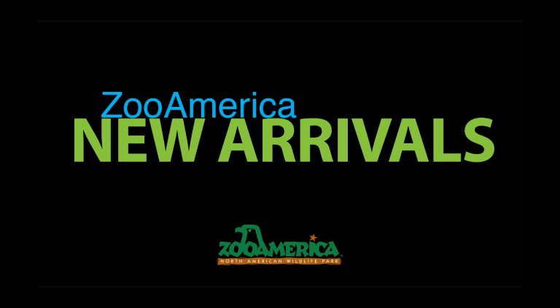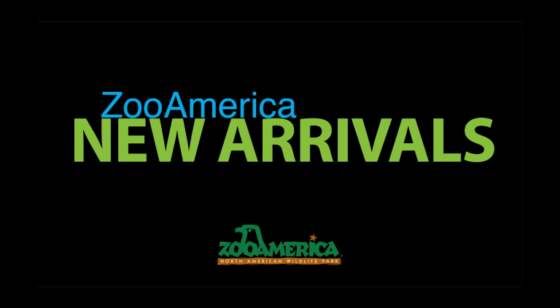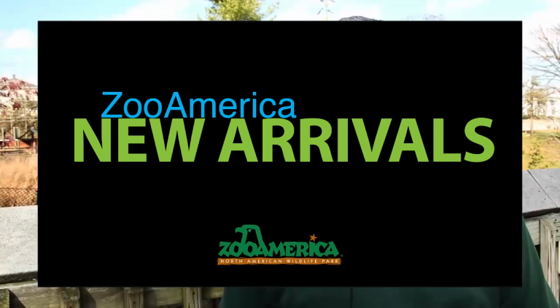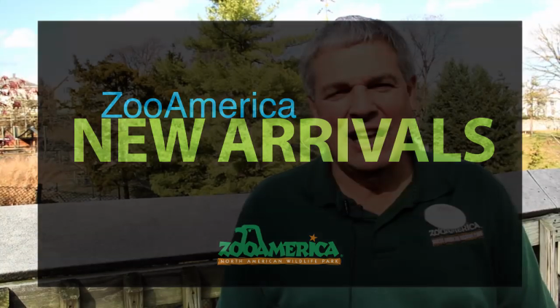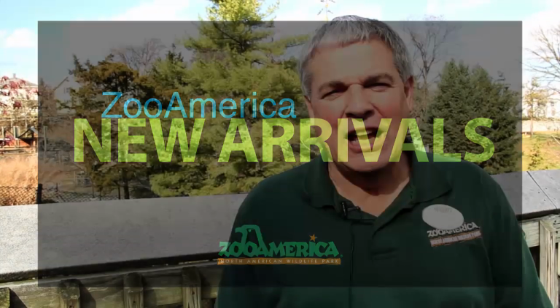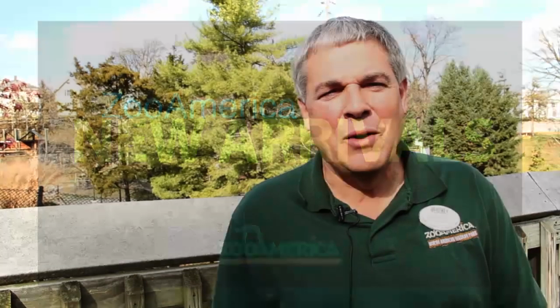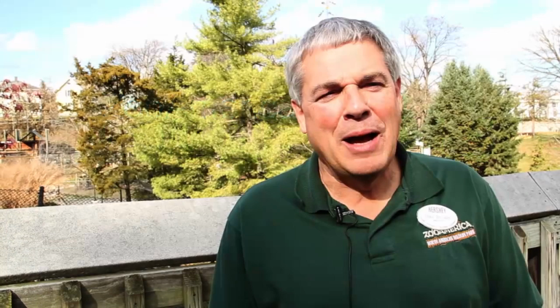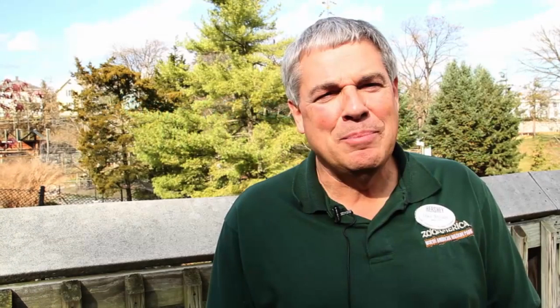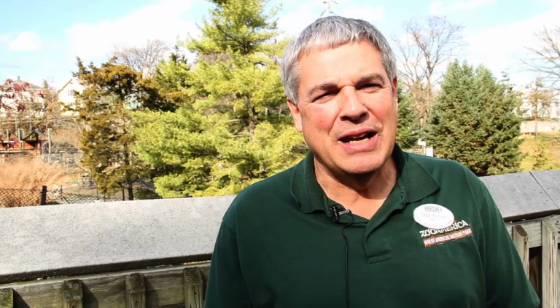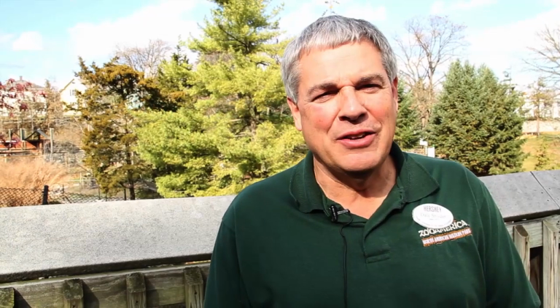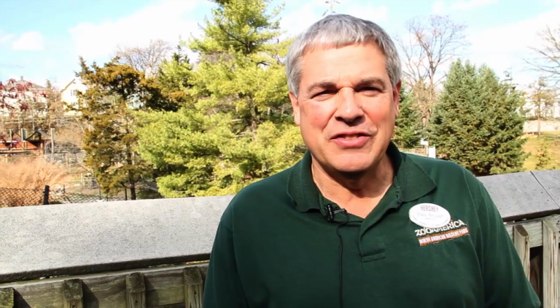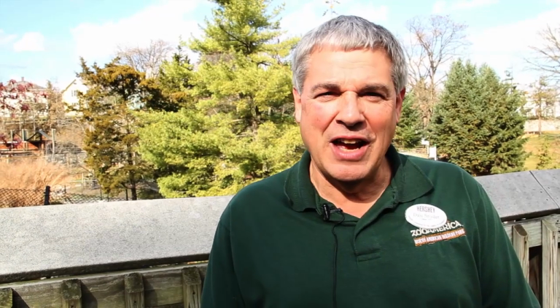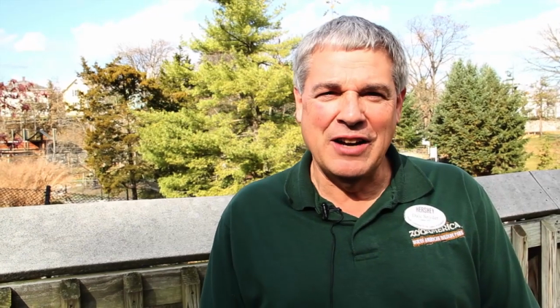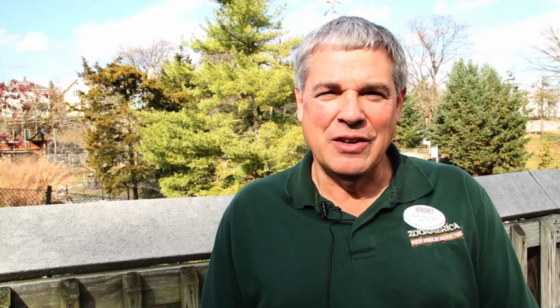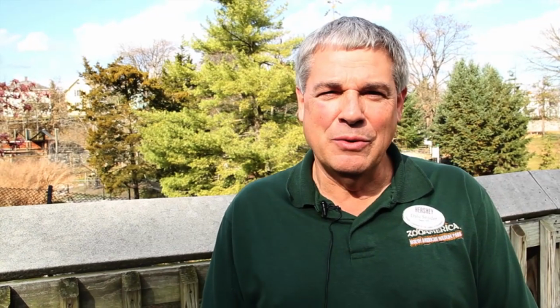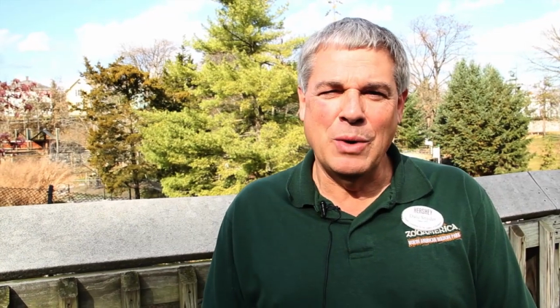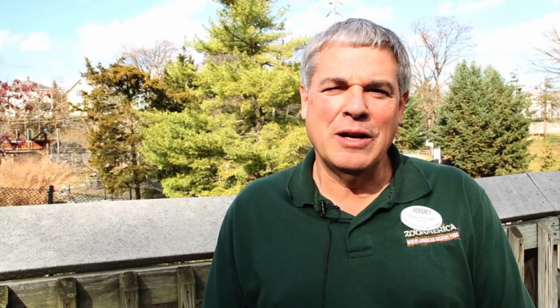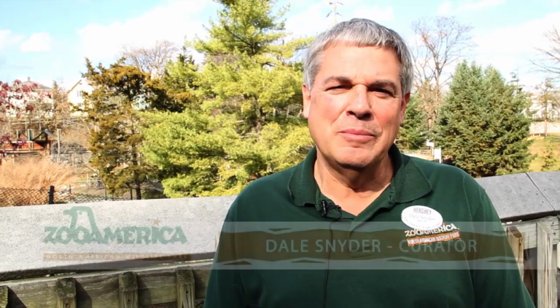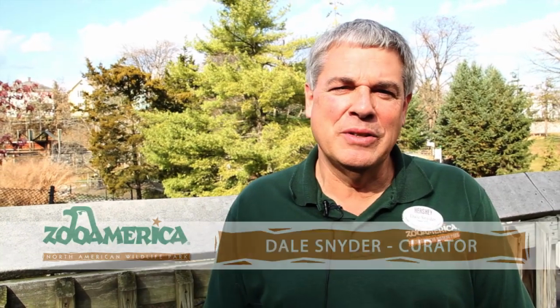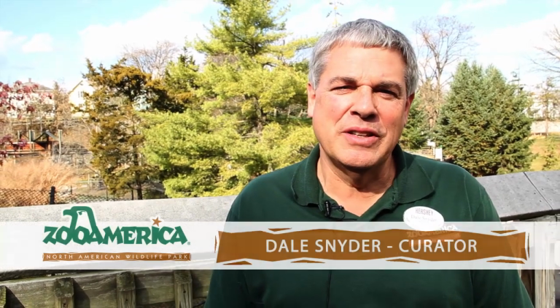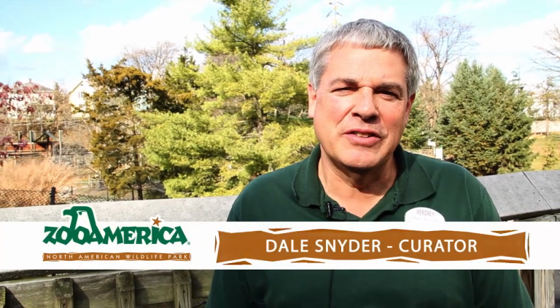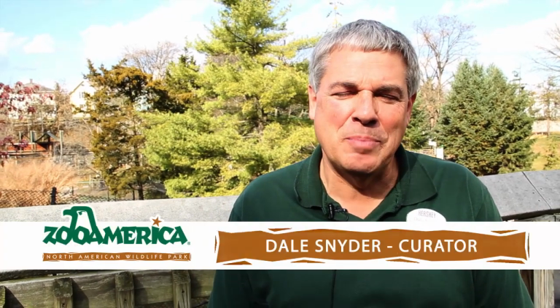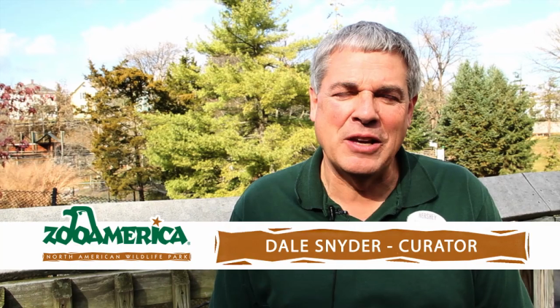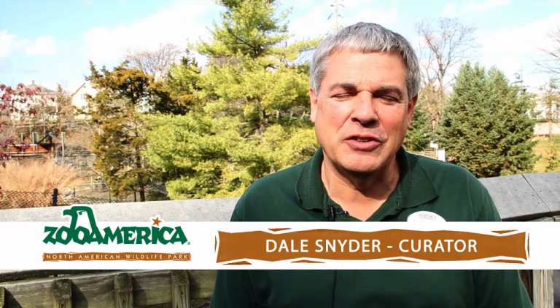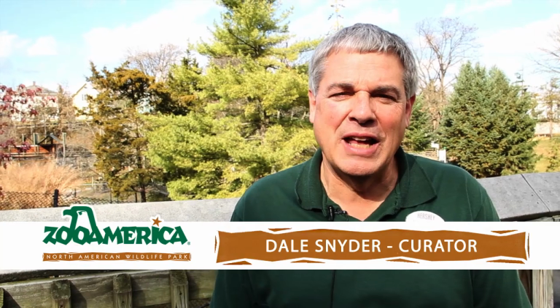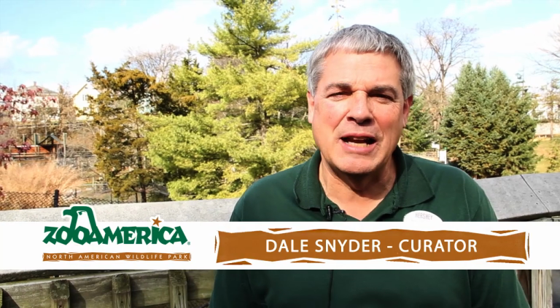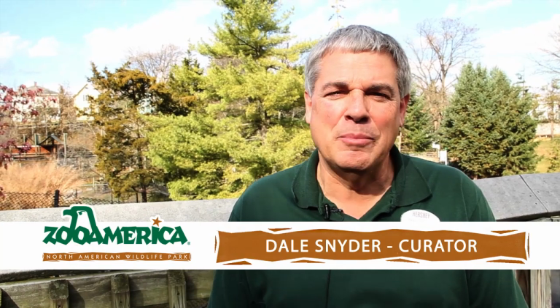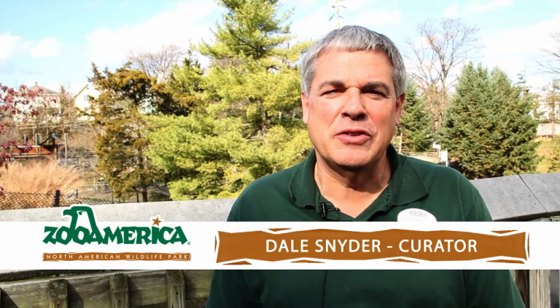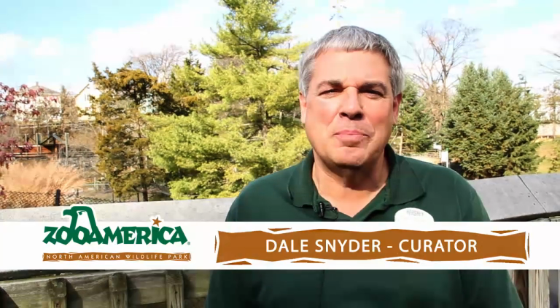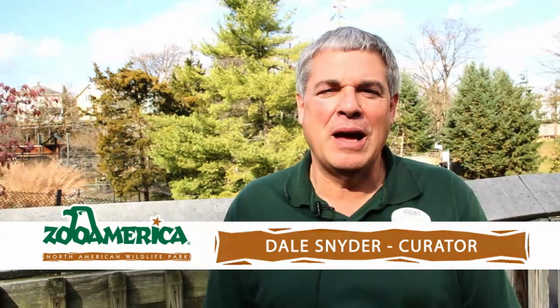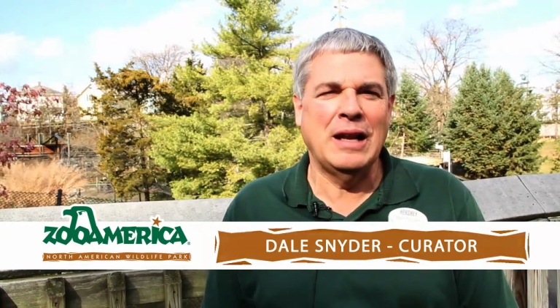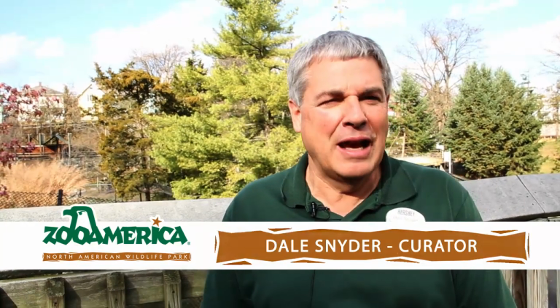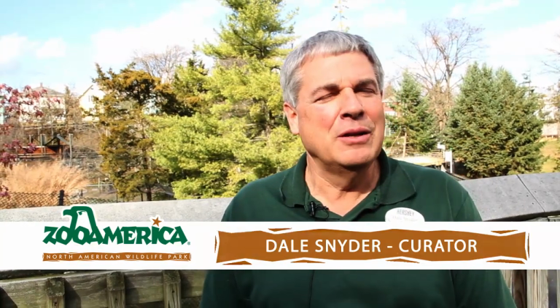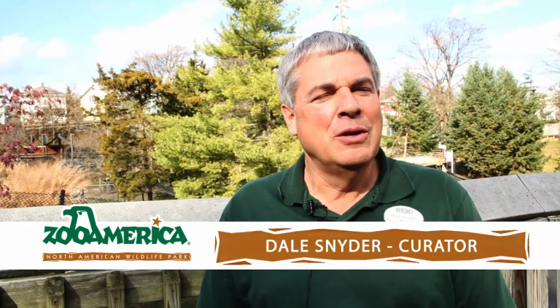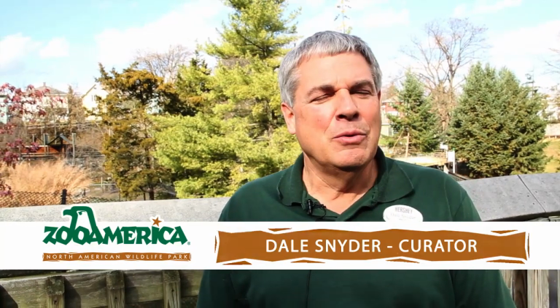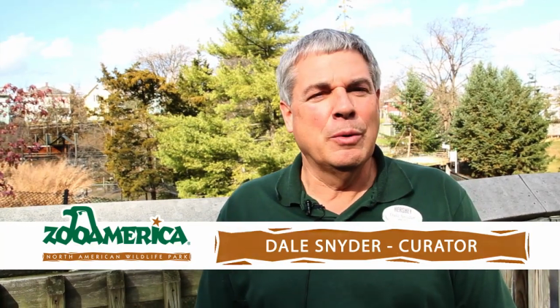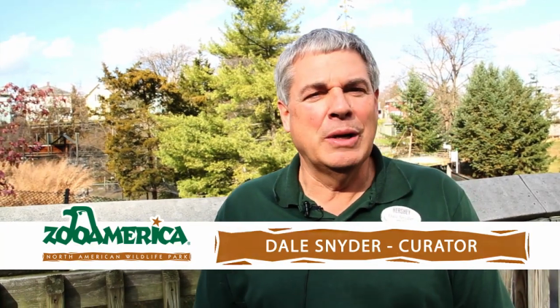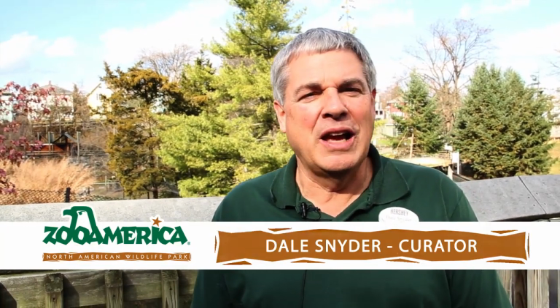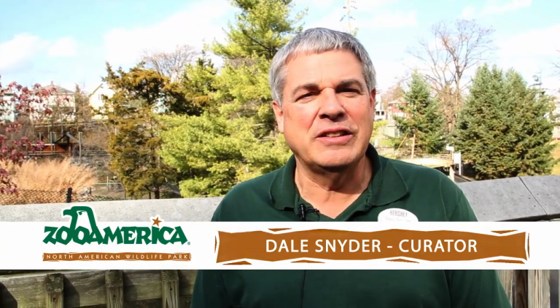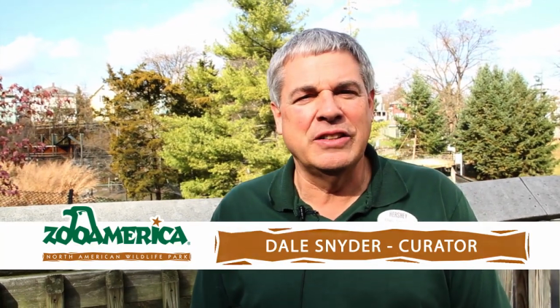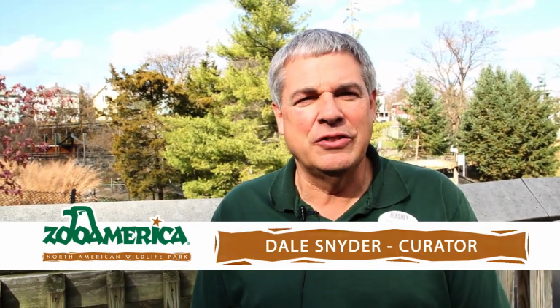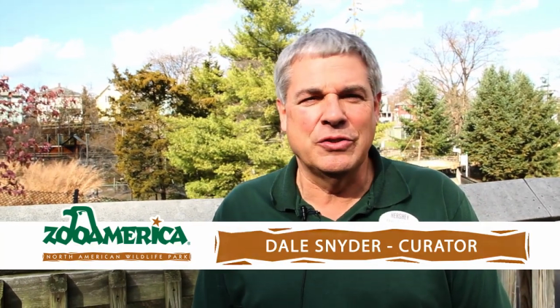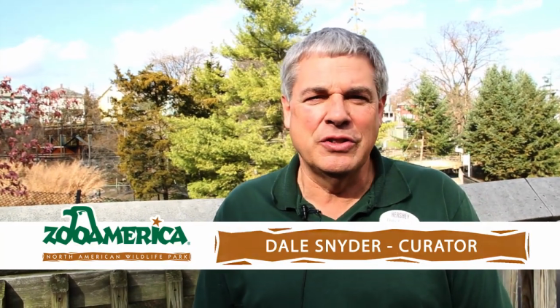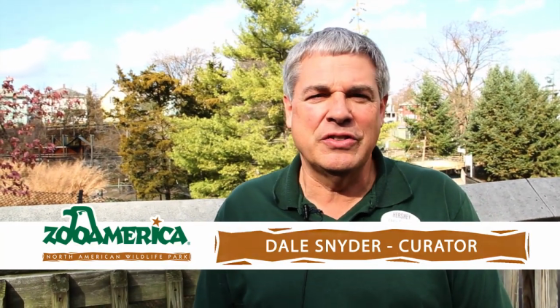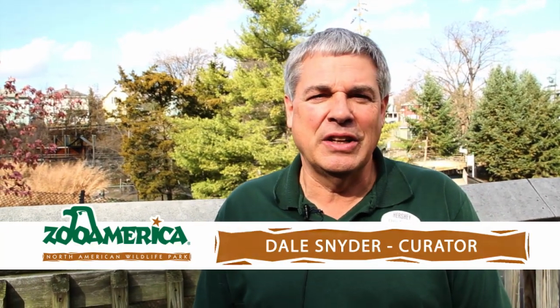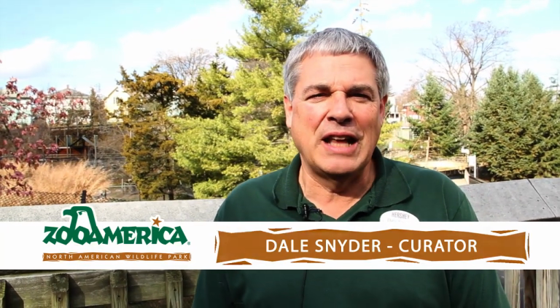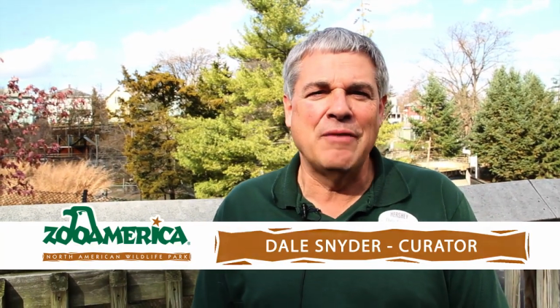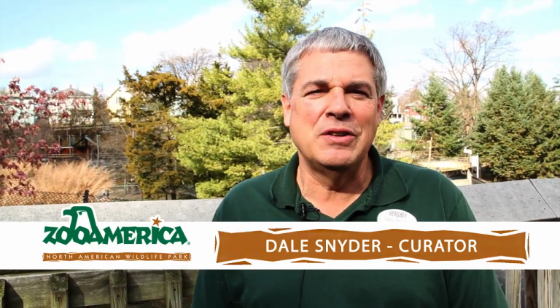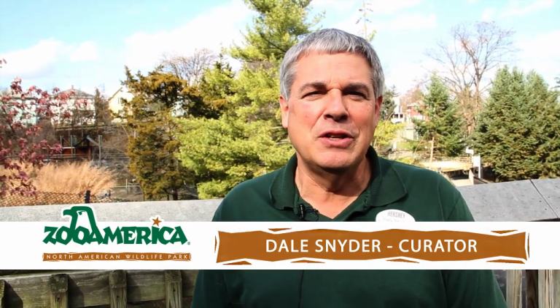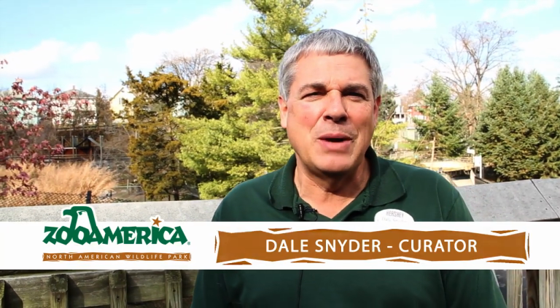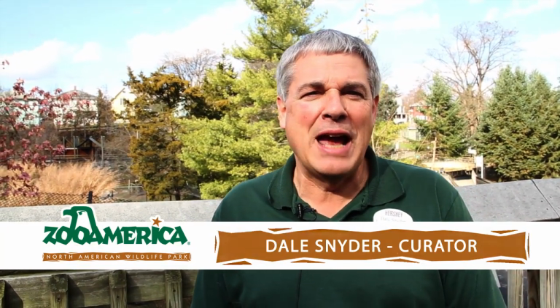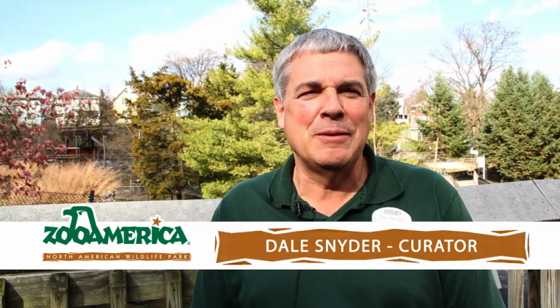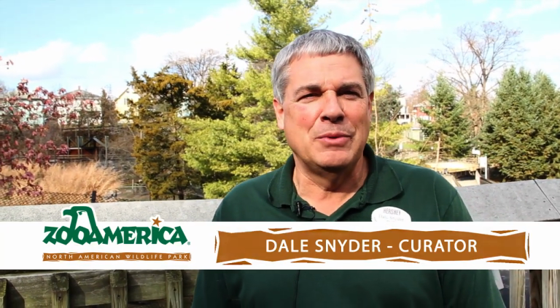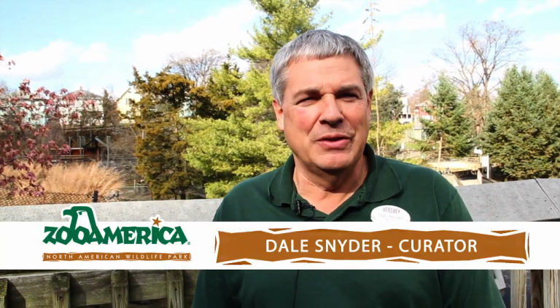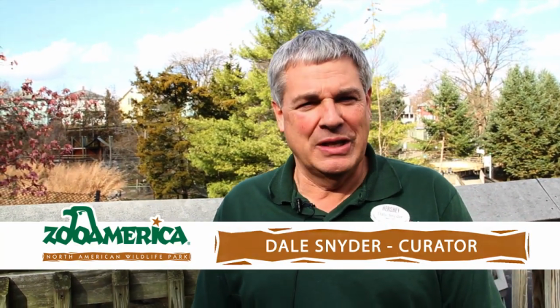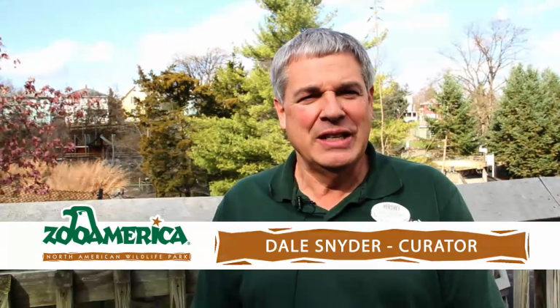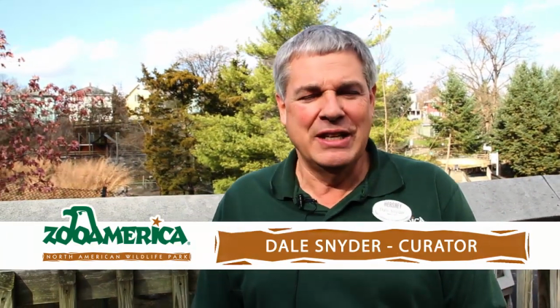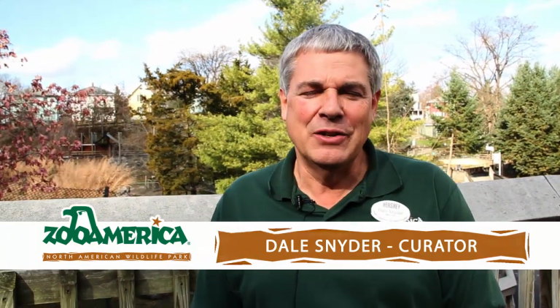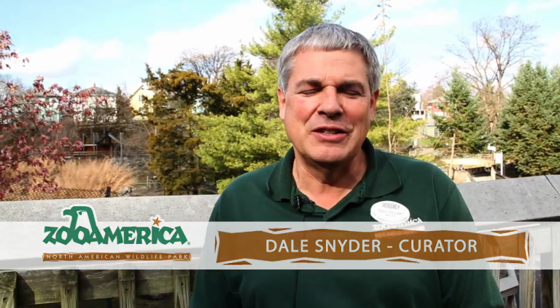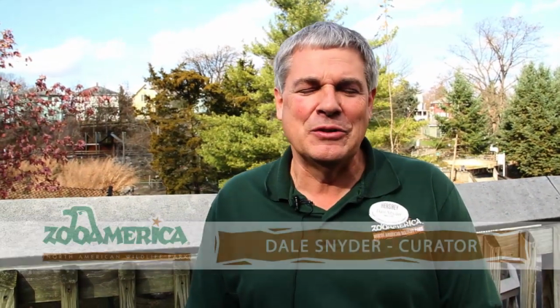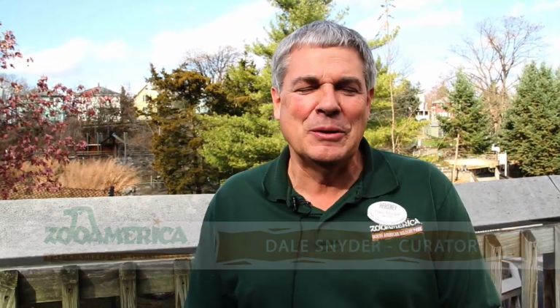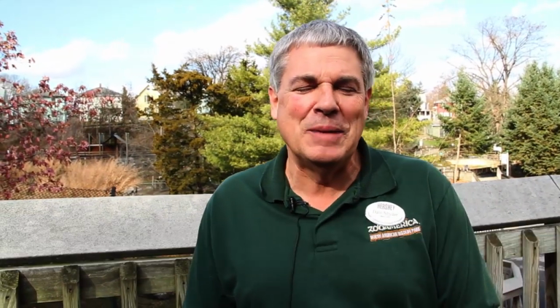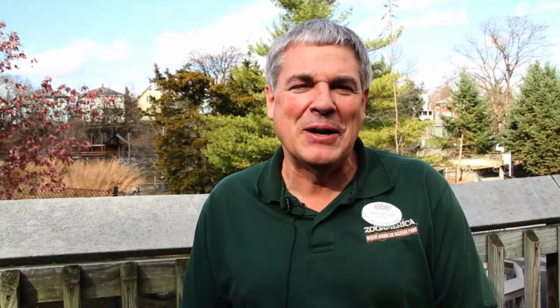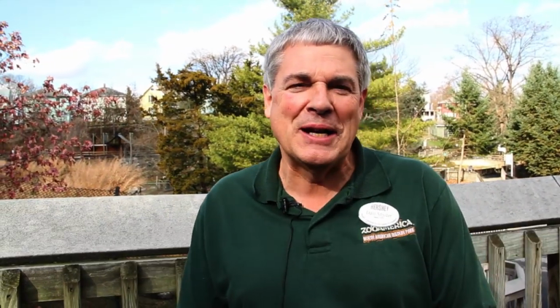Hello, I'm Dale Snyder and welcome to this special animal spotlight where we'd like to introduce 11 new animals here at Zoo America.